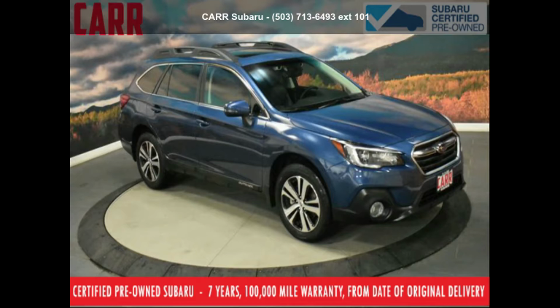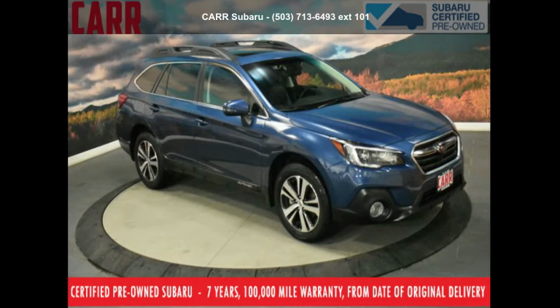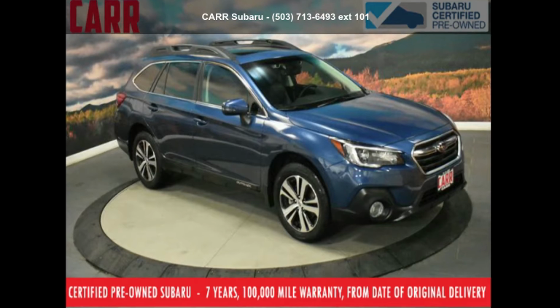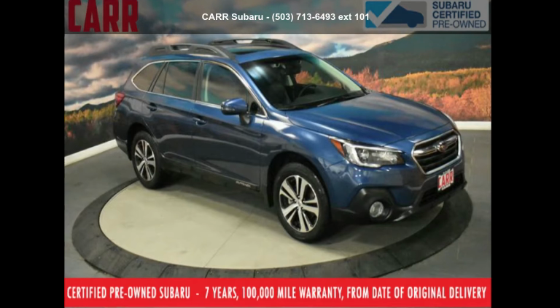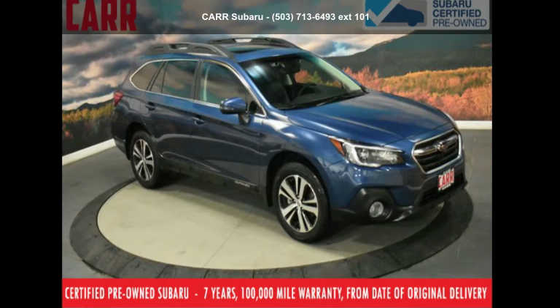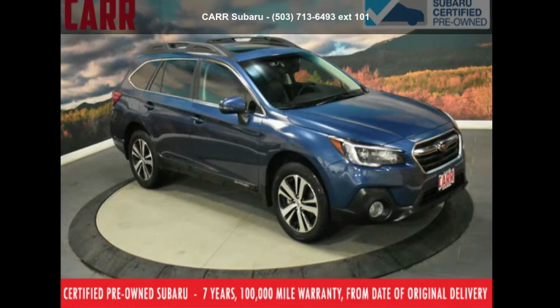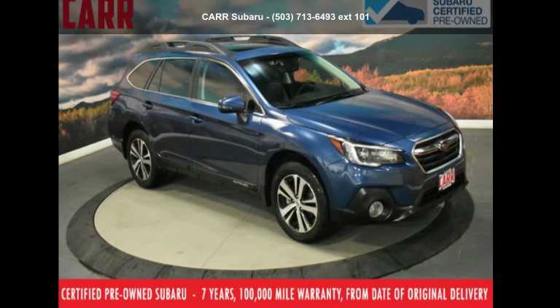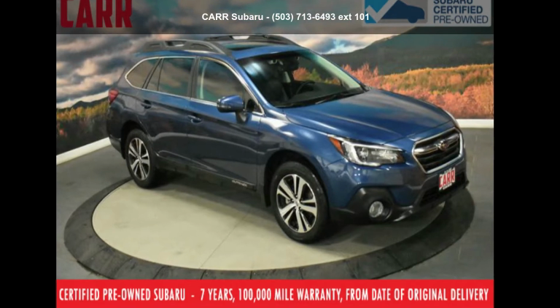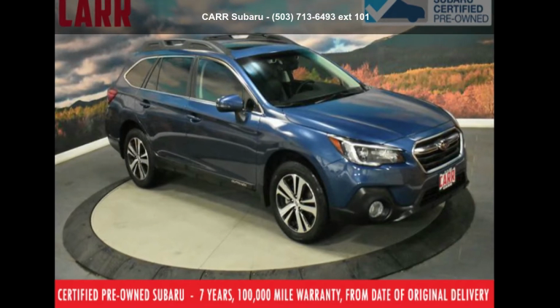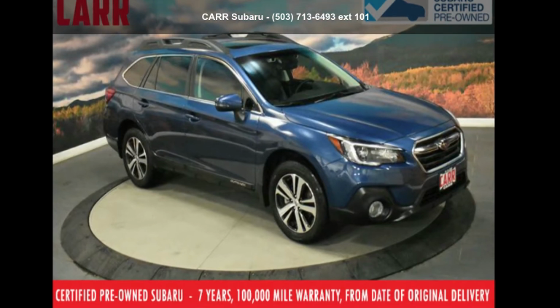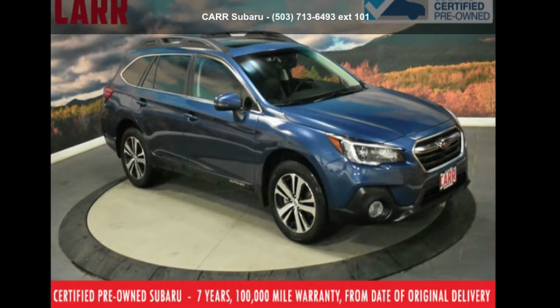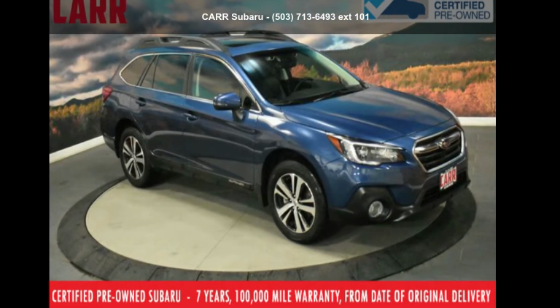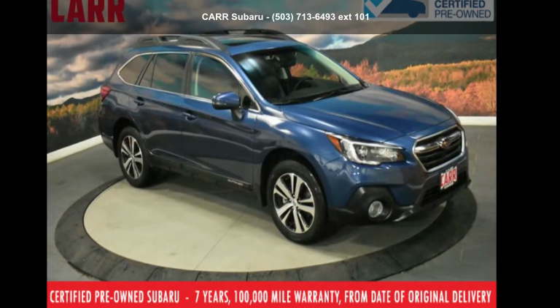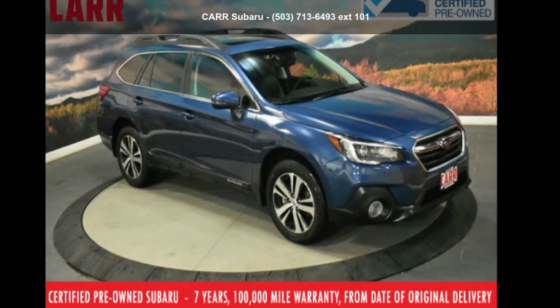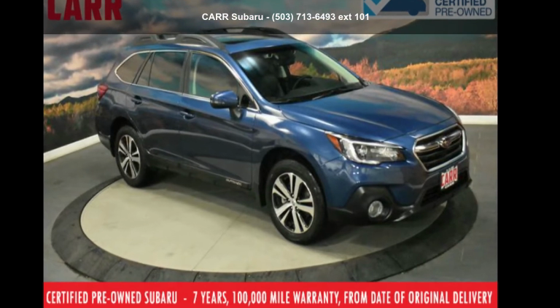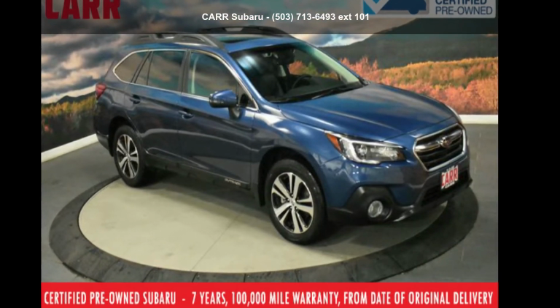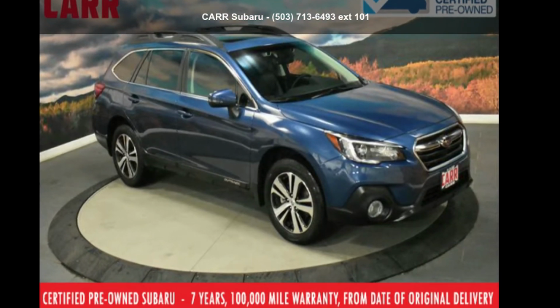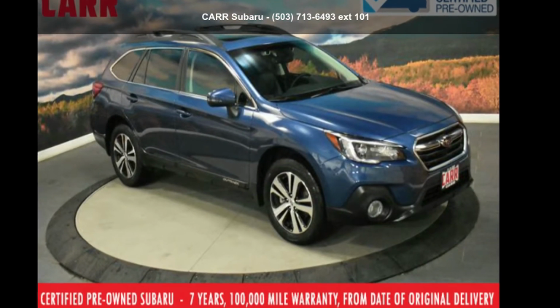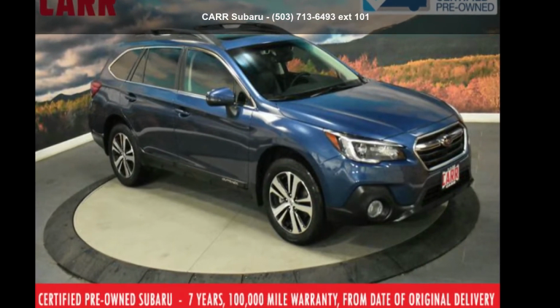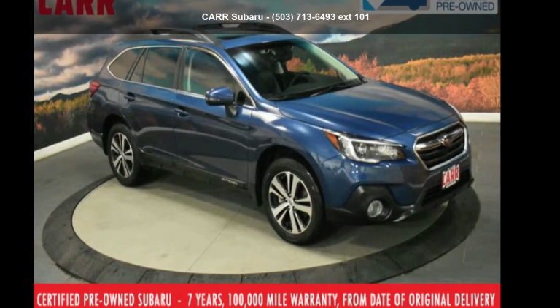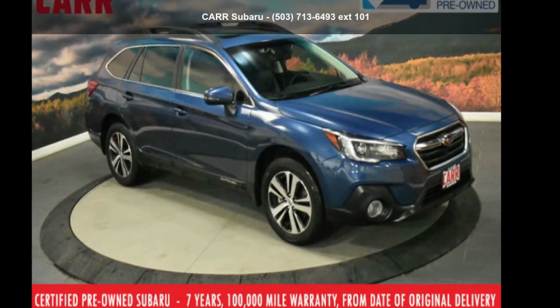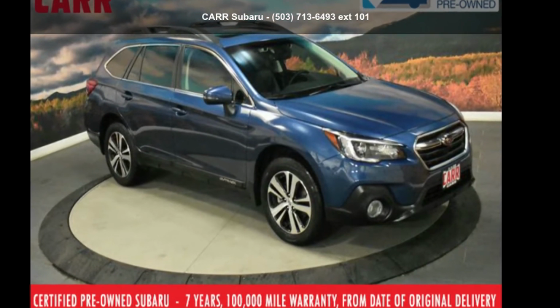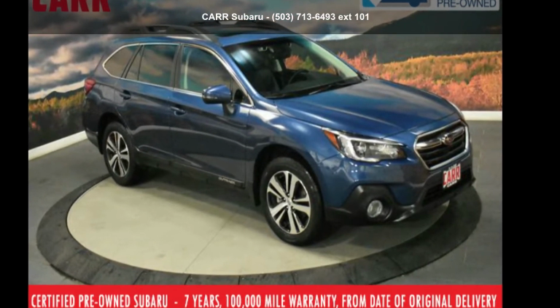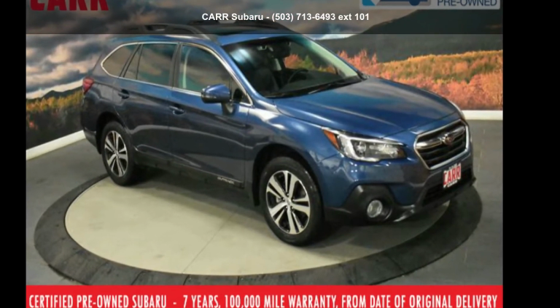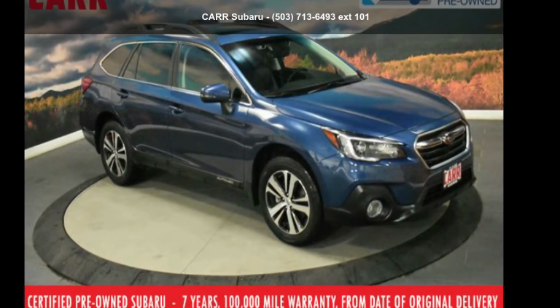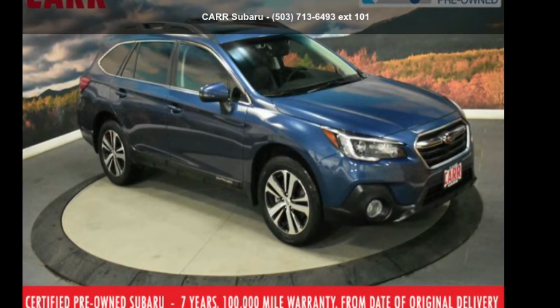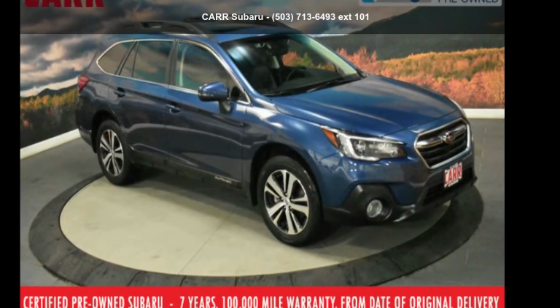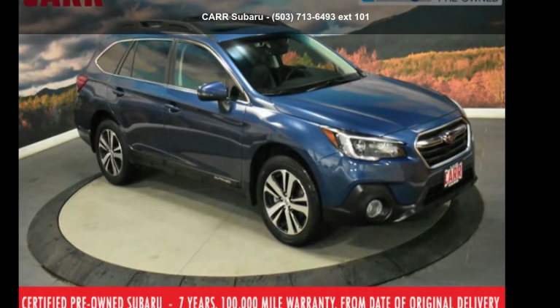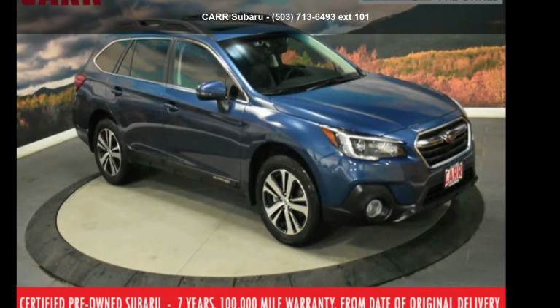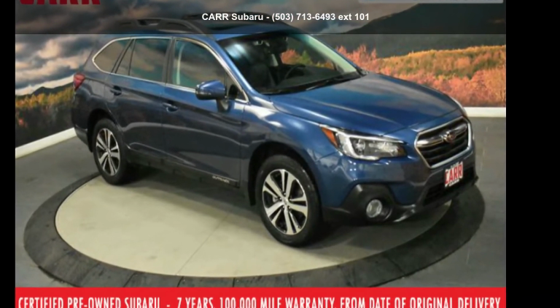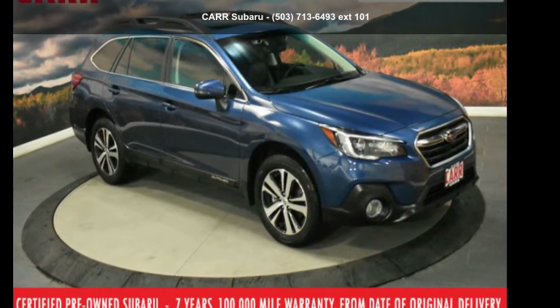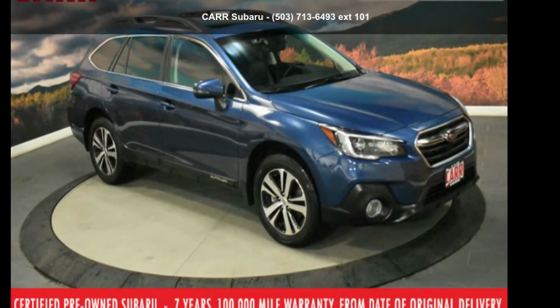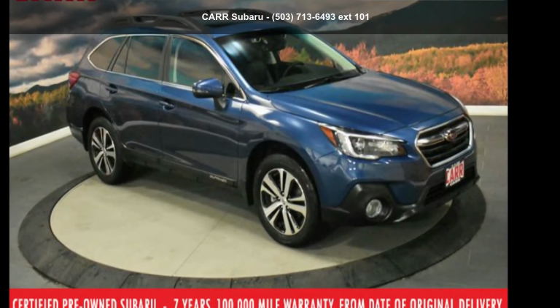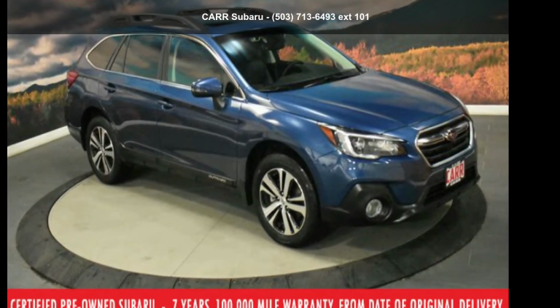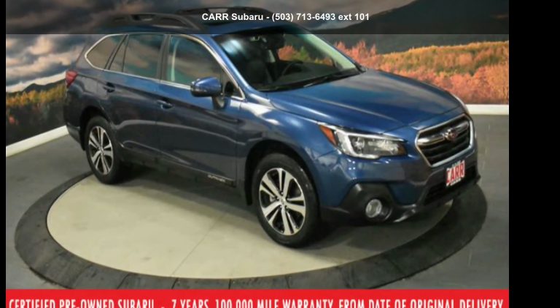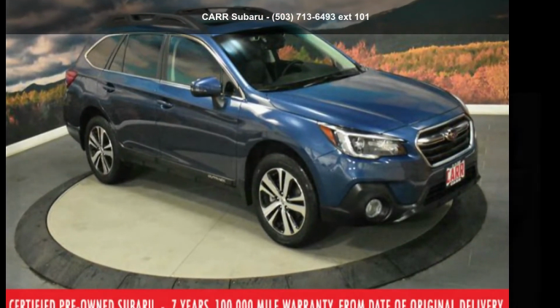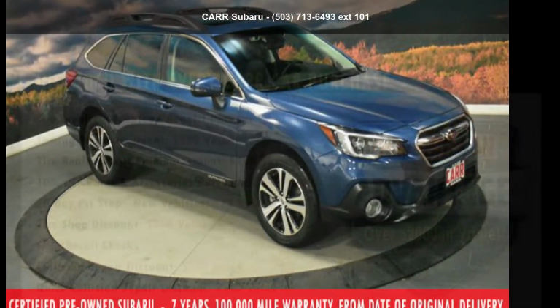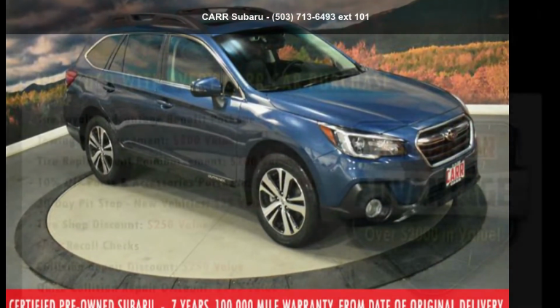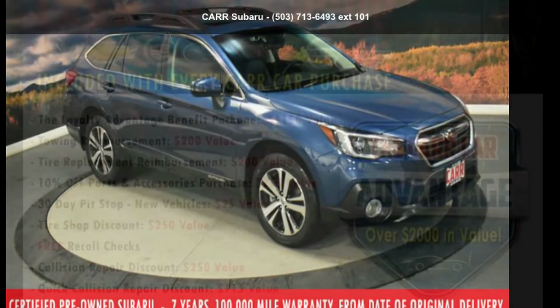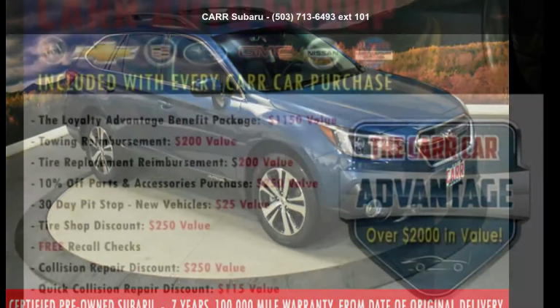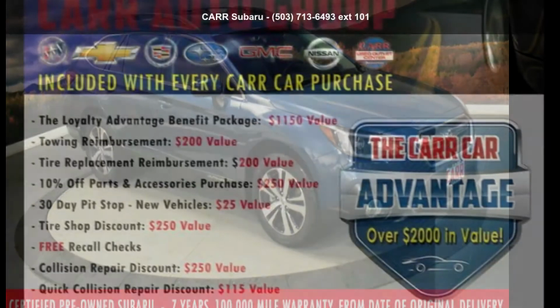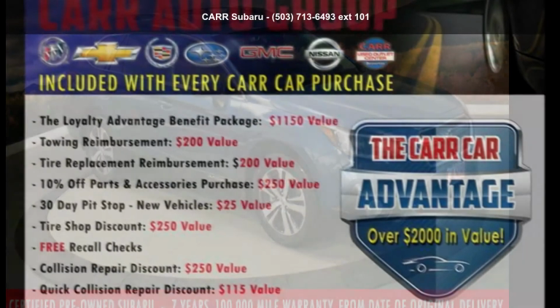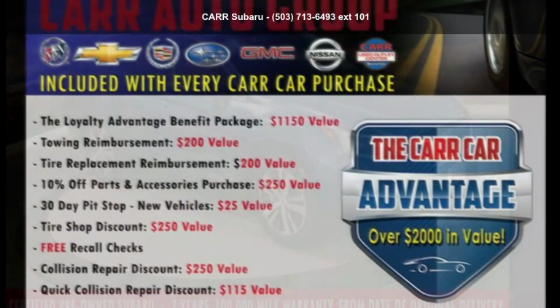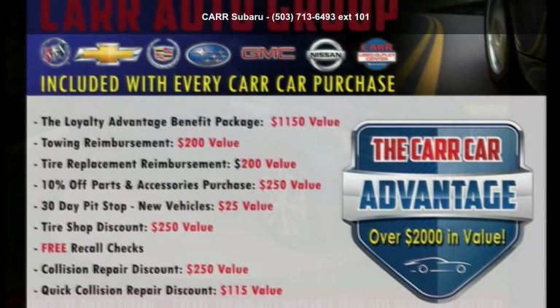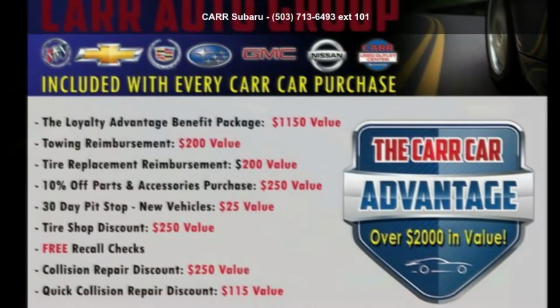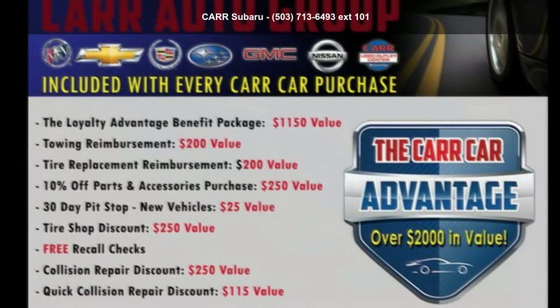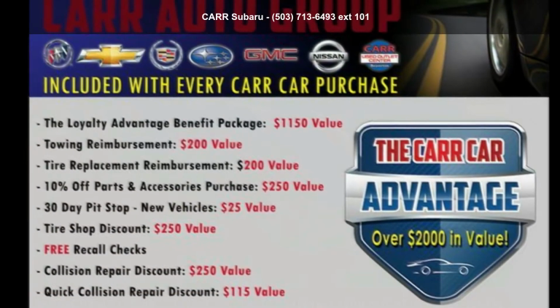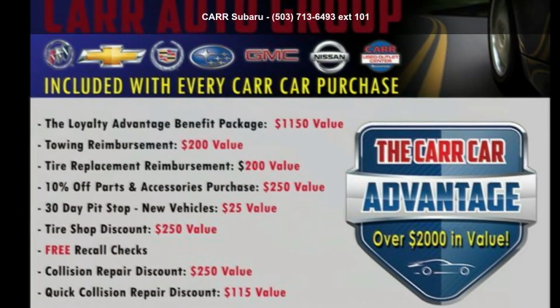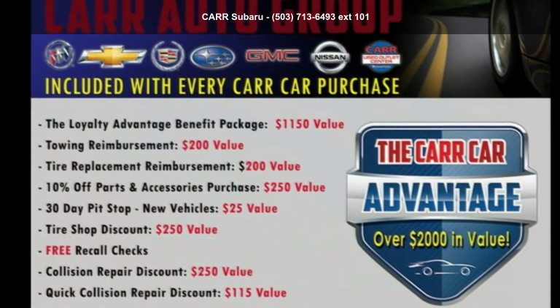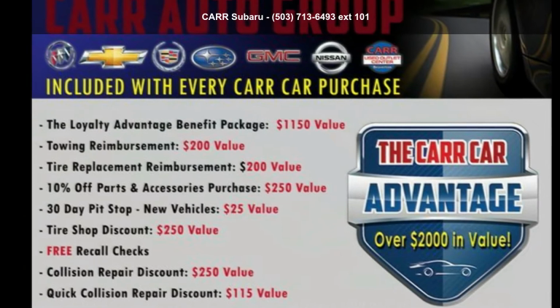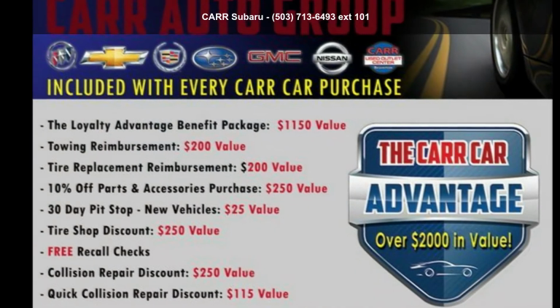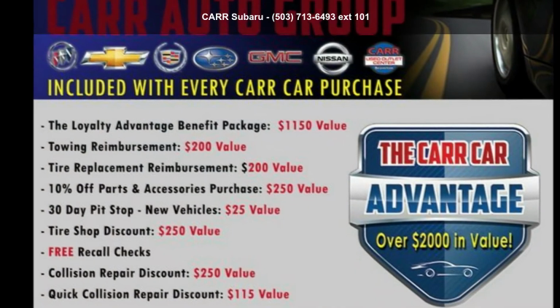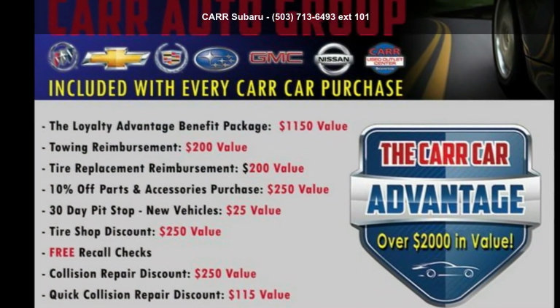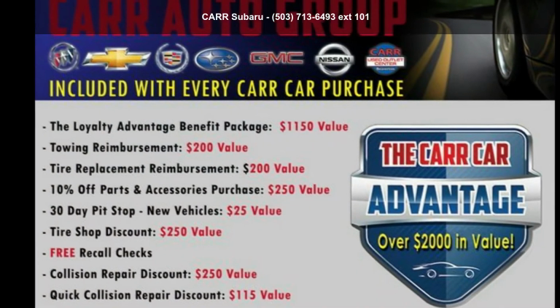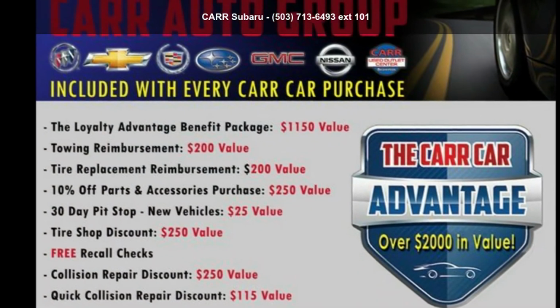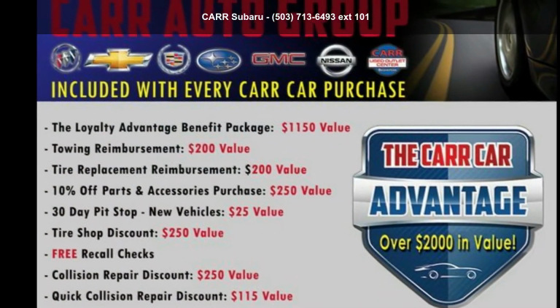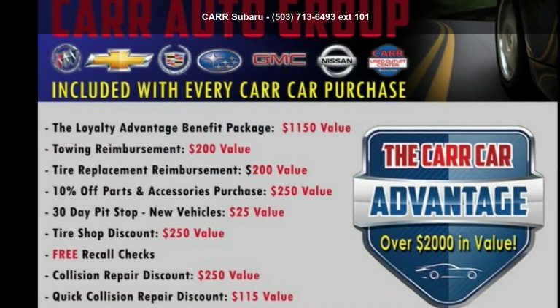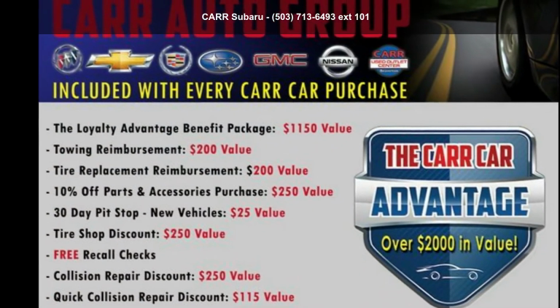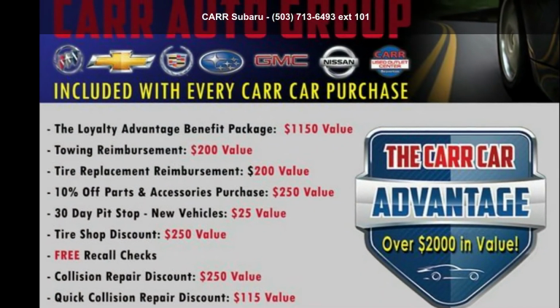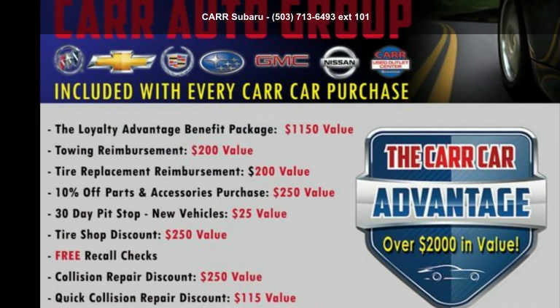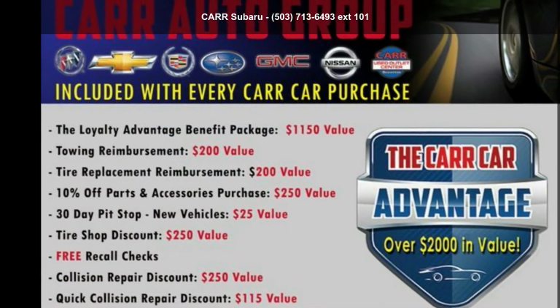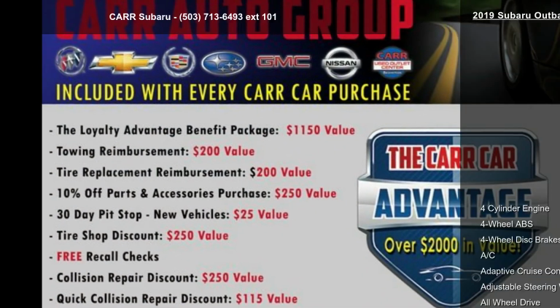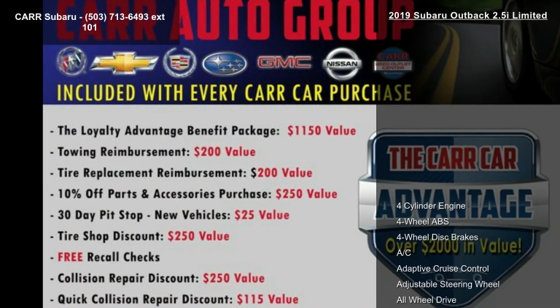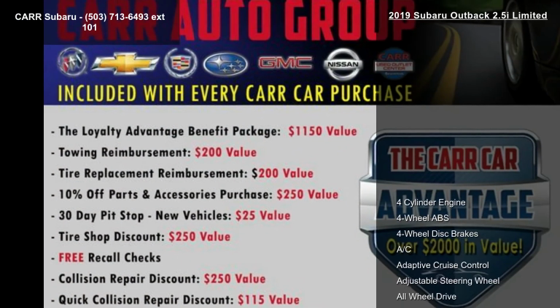Step into the Subaru 2019 Outback 2.5i Limited. This may be the set of wheels you've been looking for.